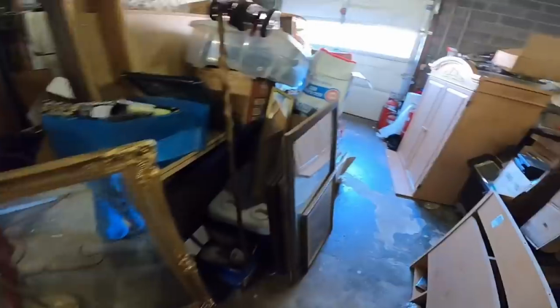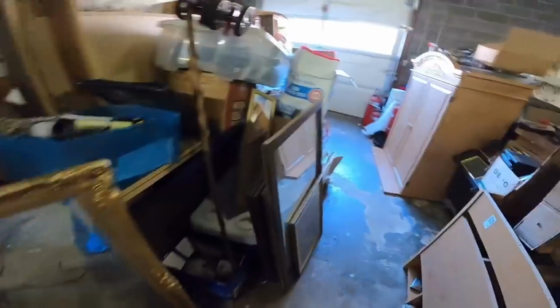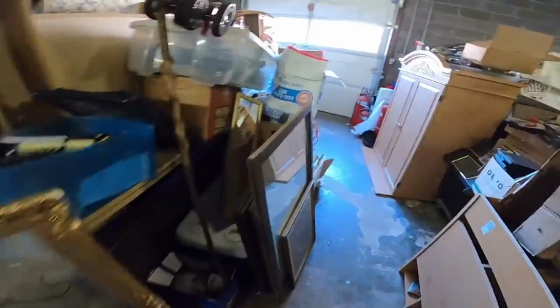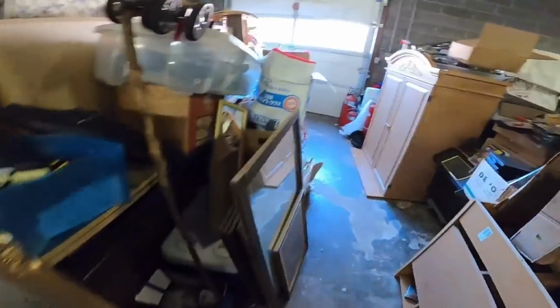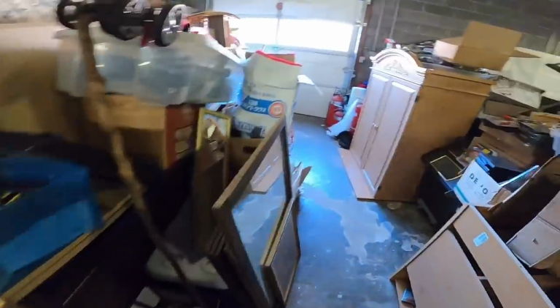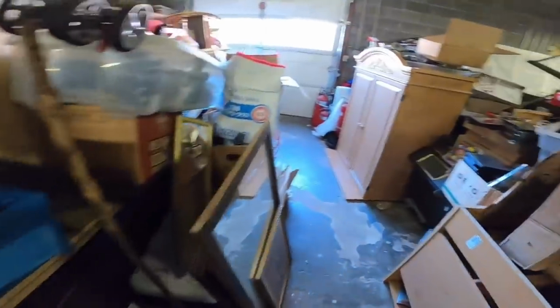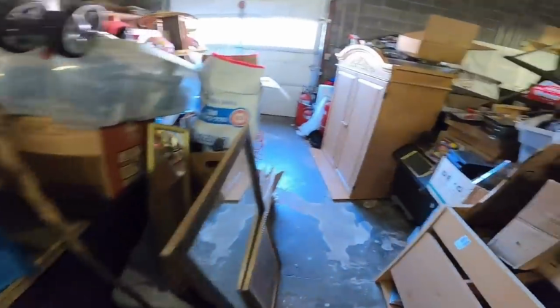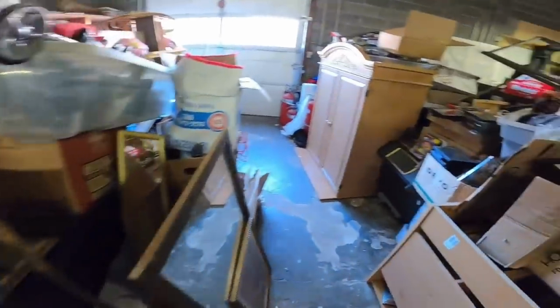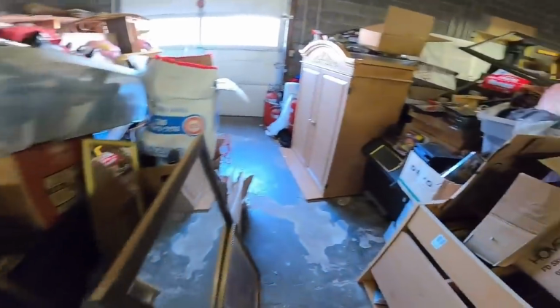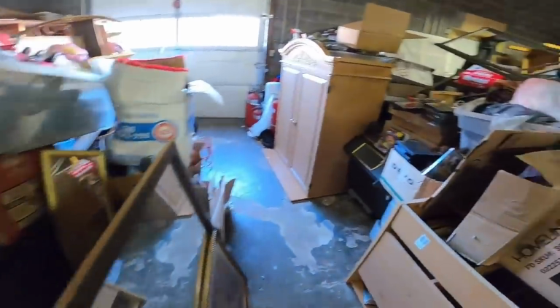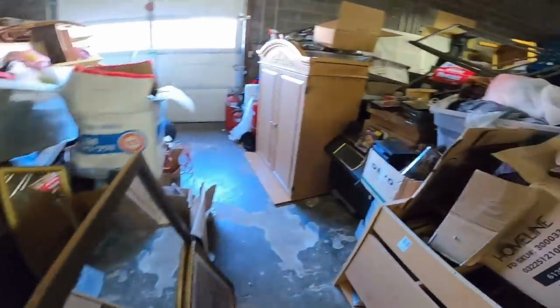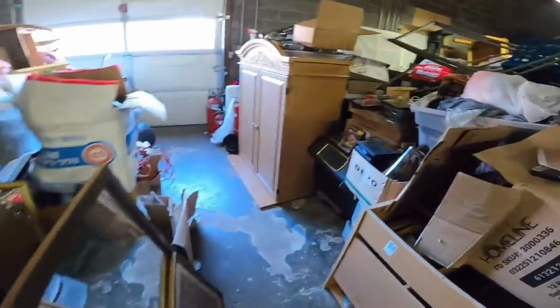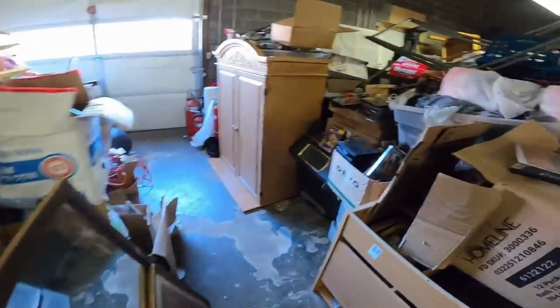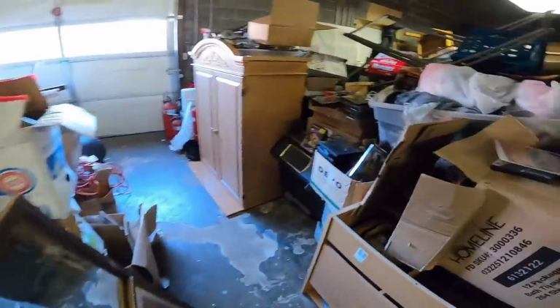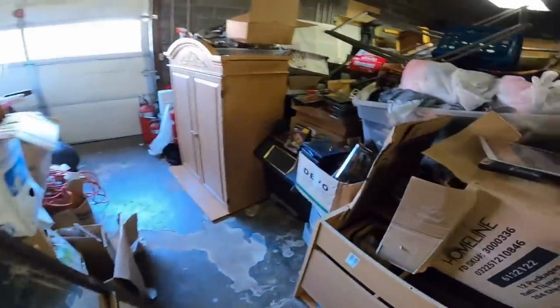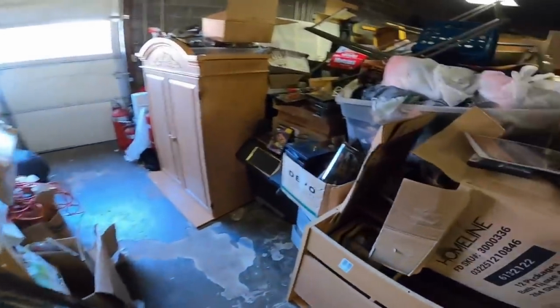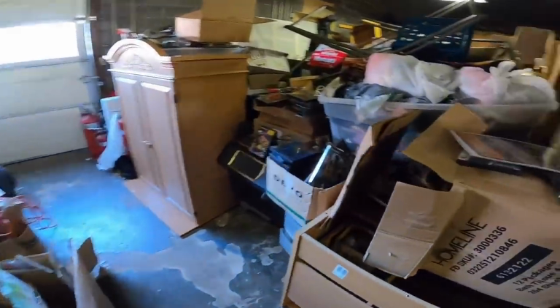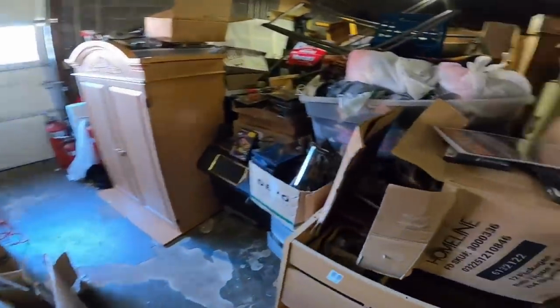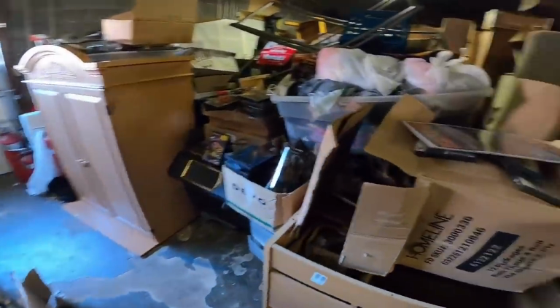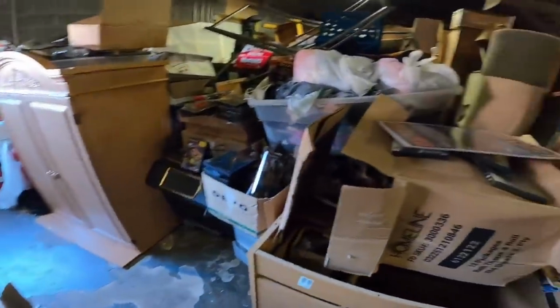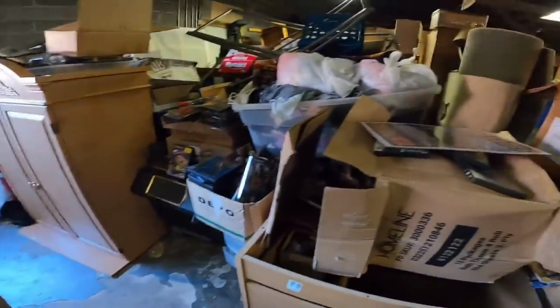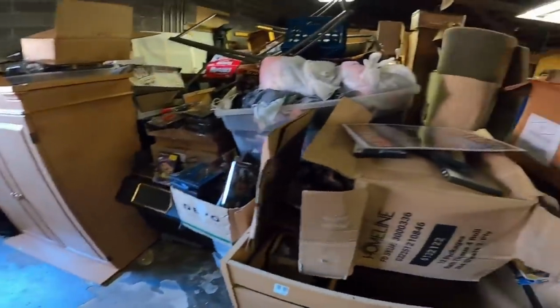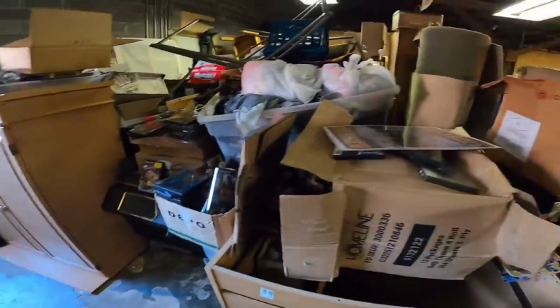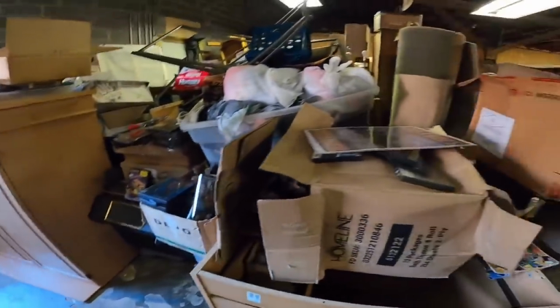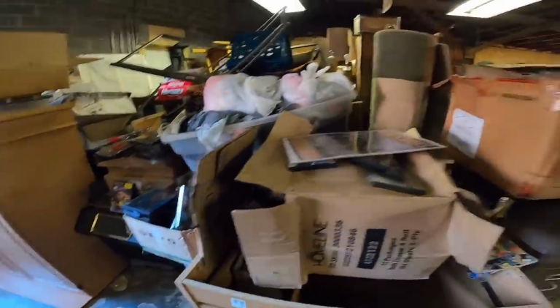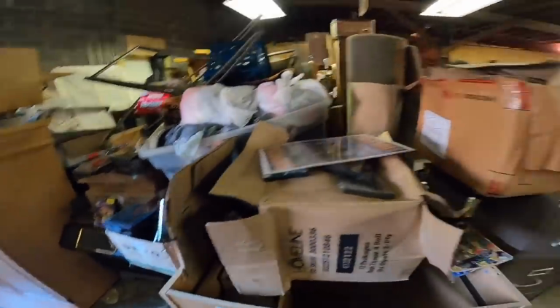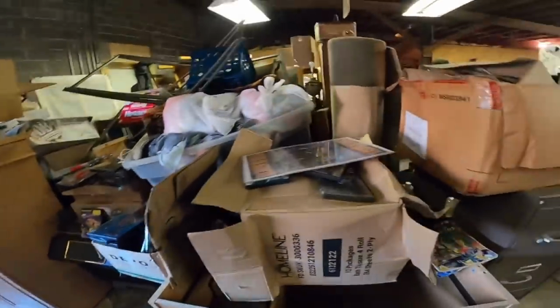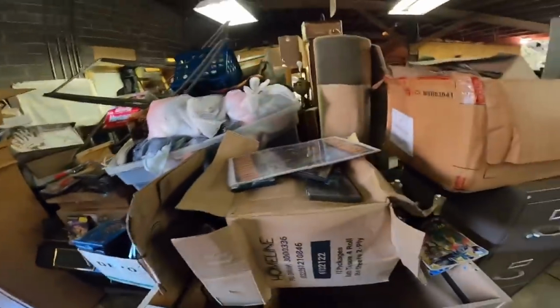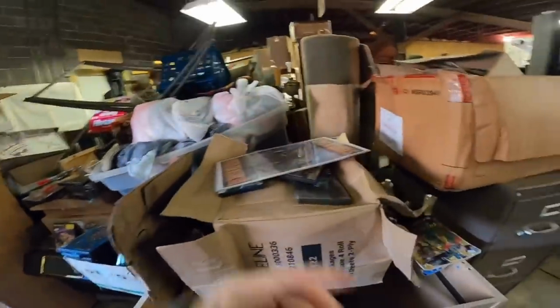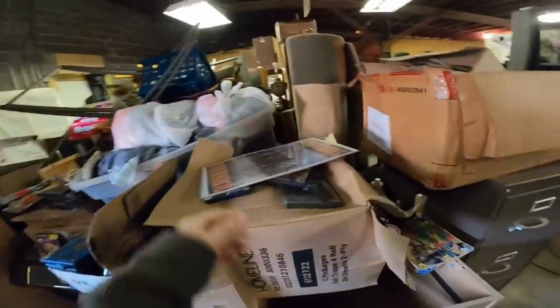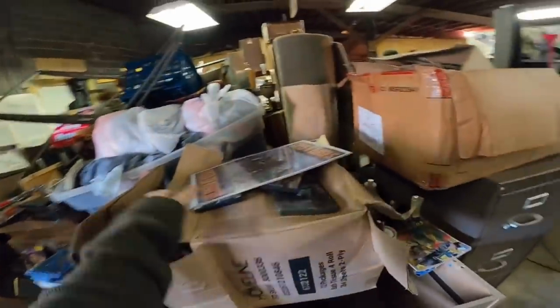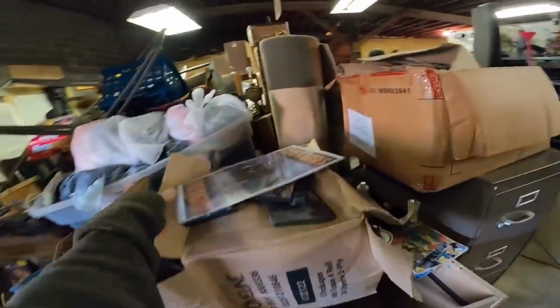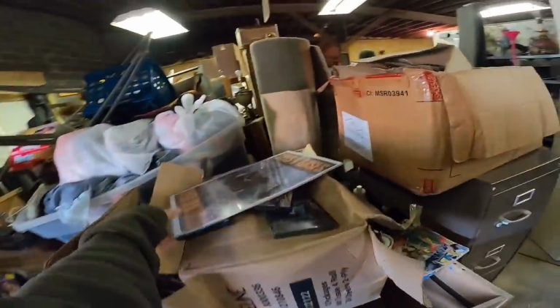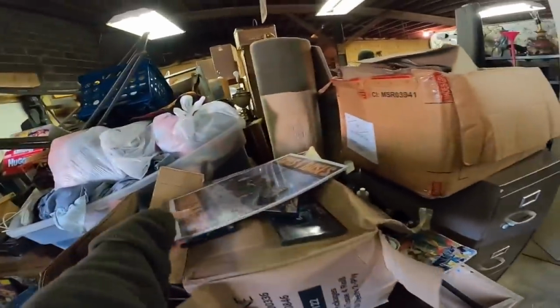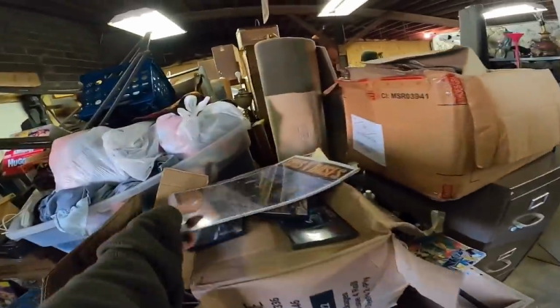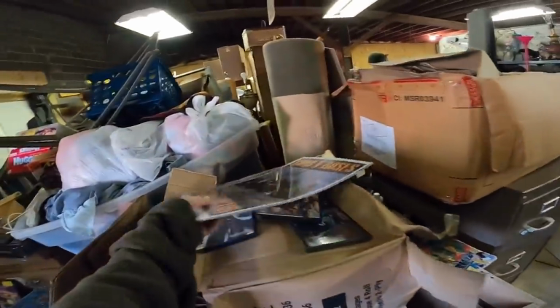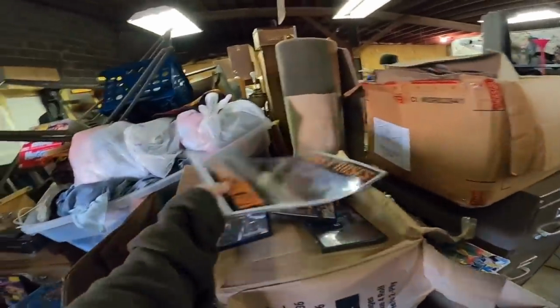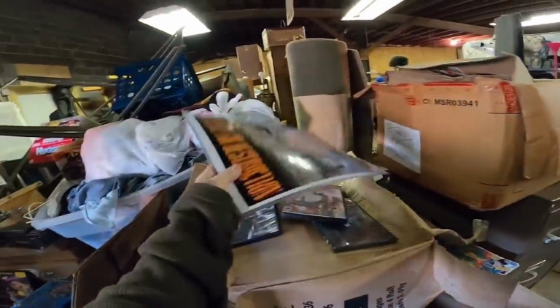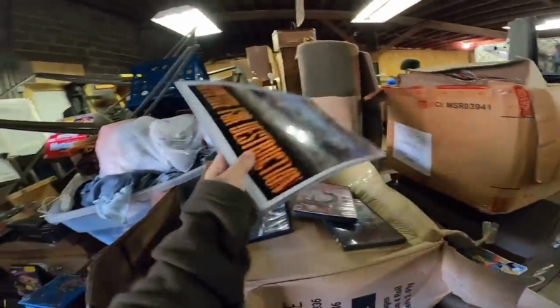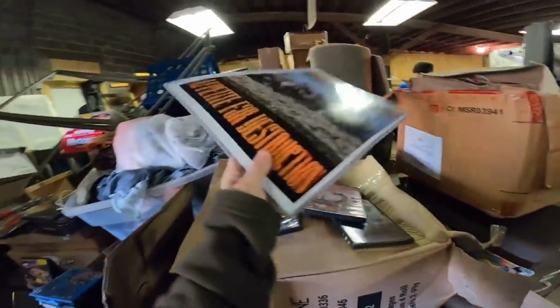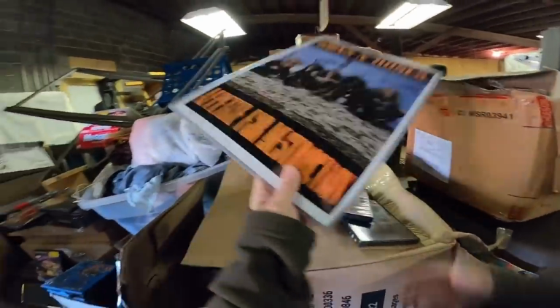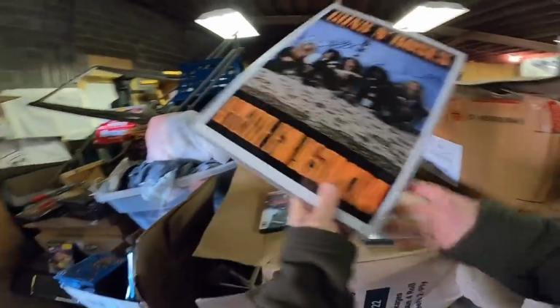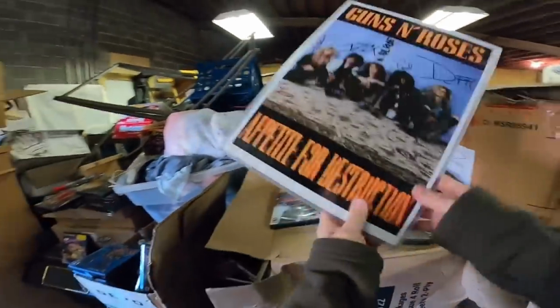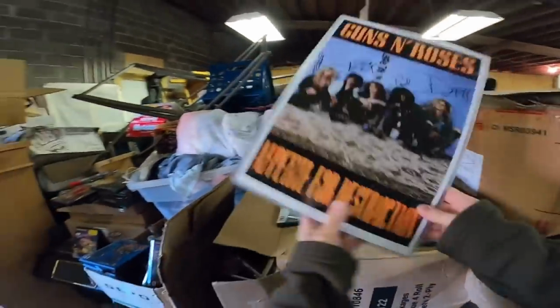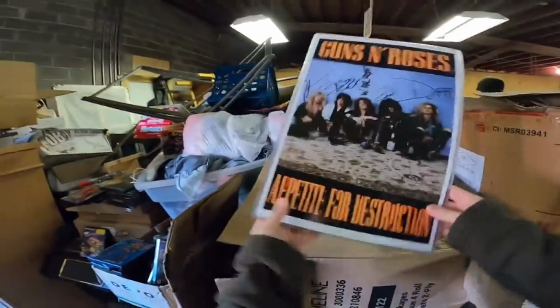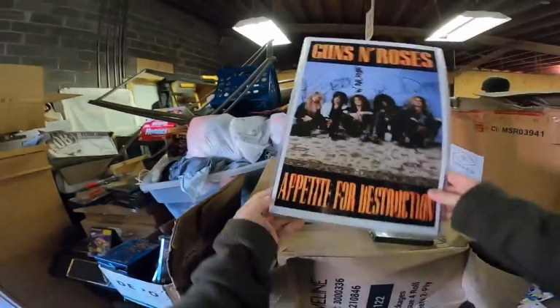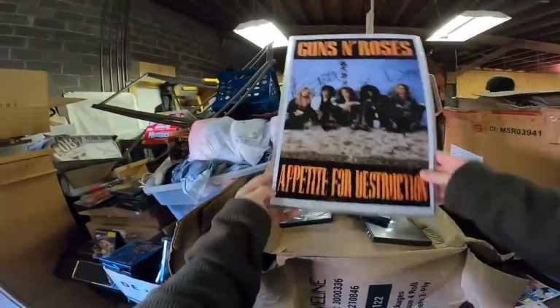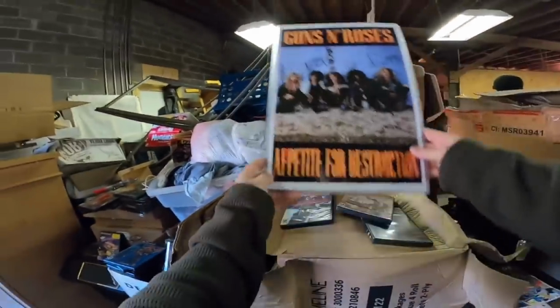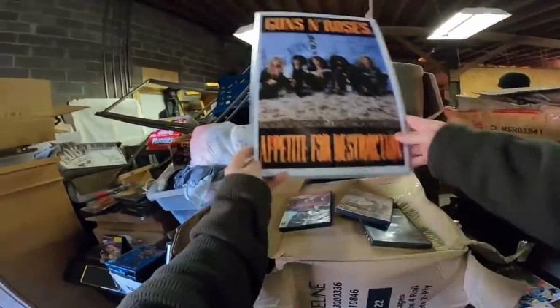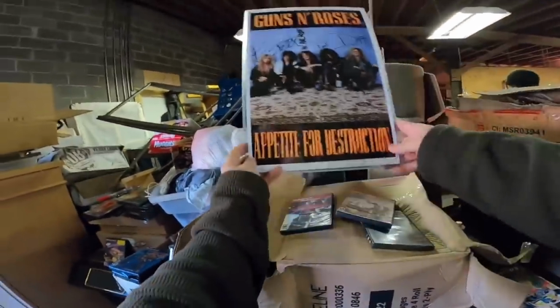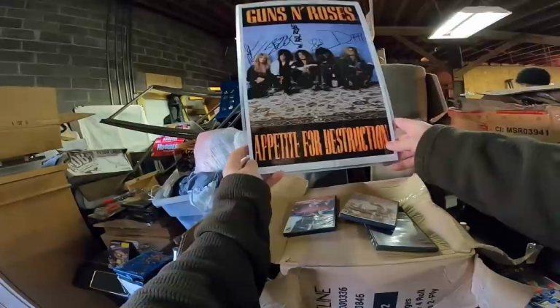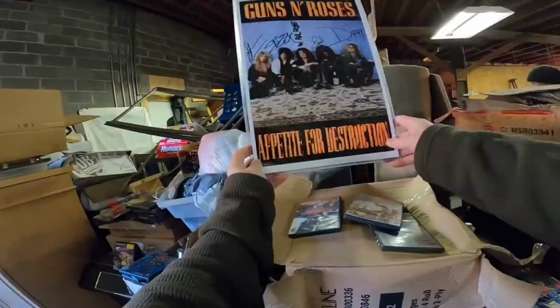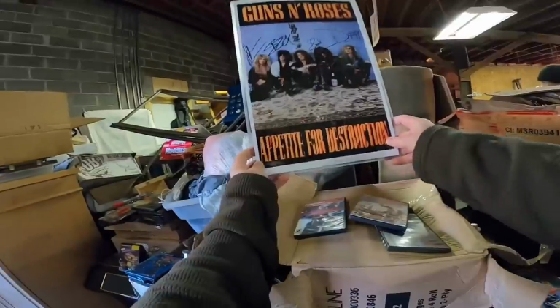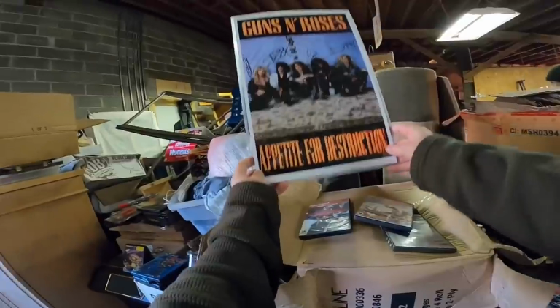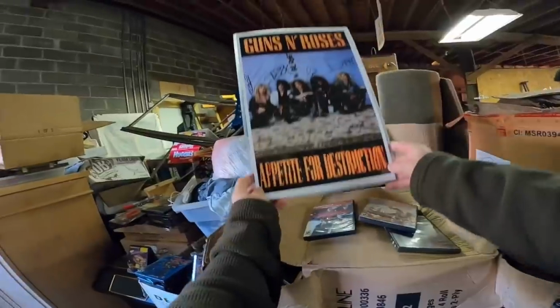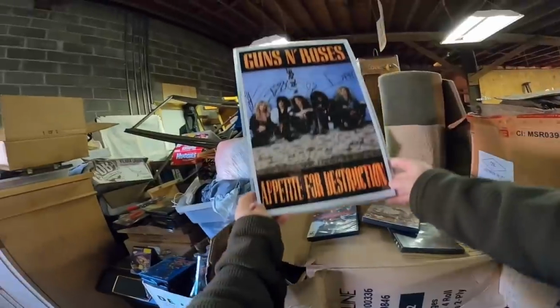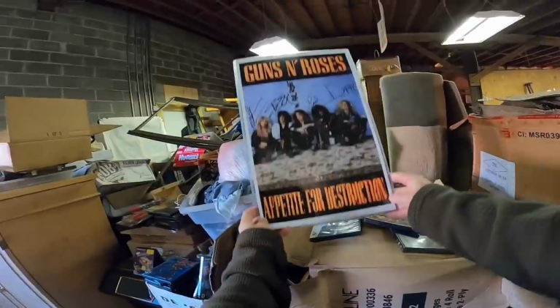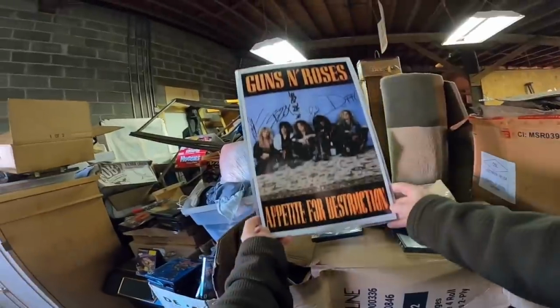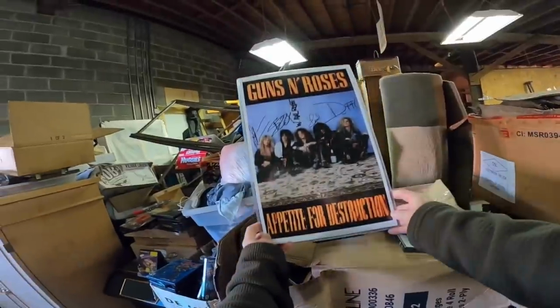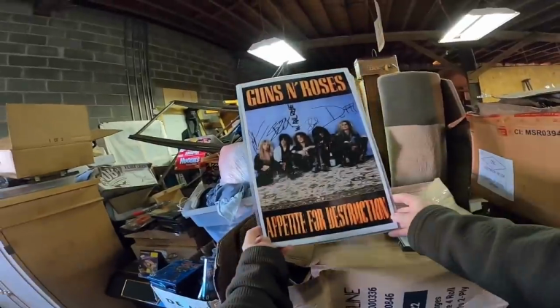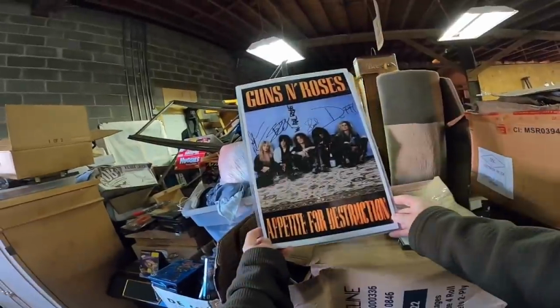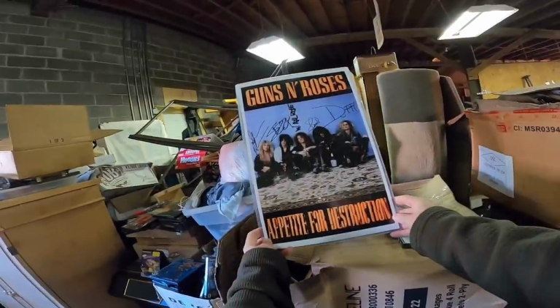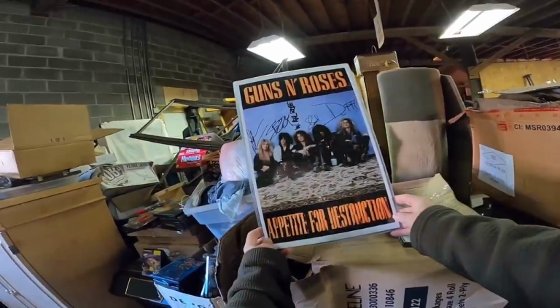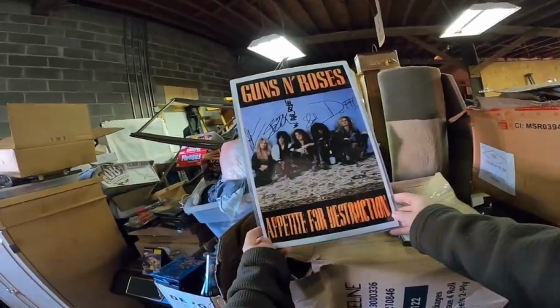Tons of stuff. Video games. Guns N' Roses, Appetite for Destruction.